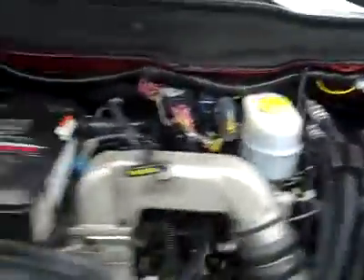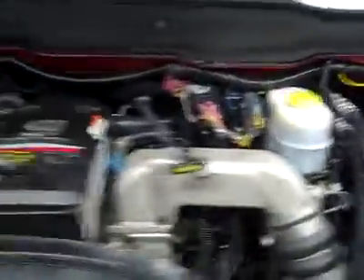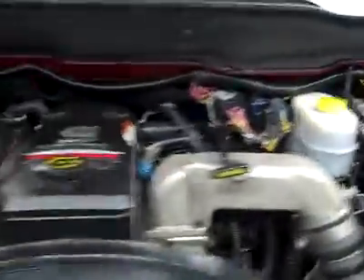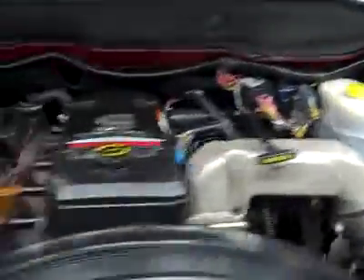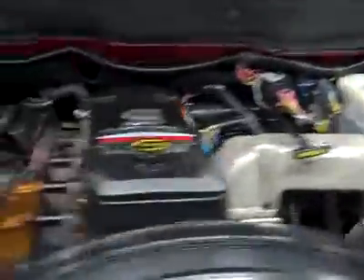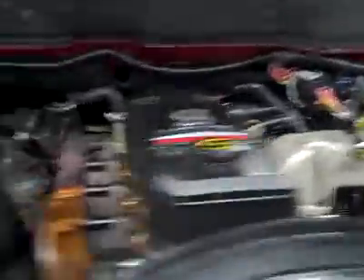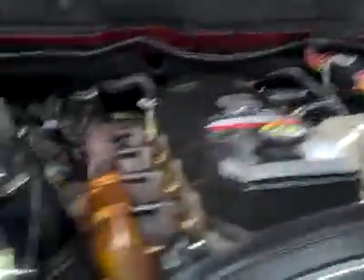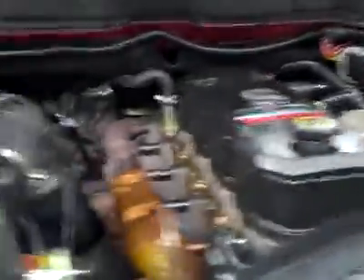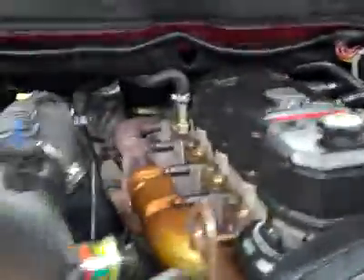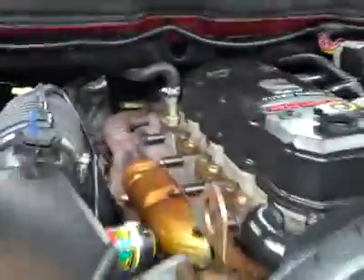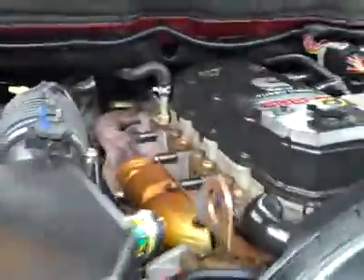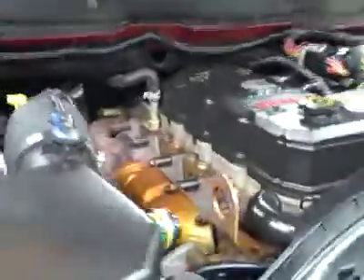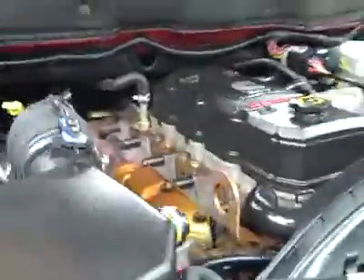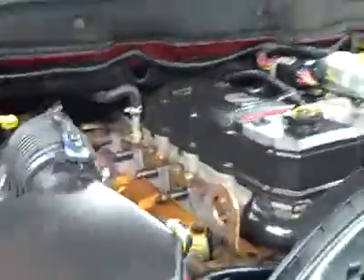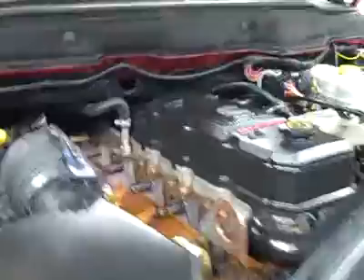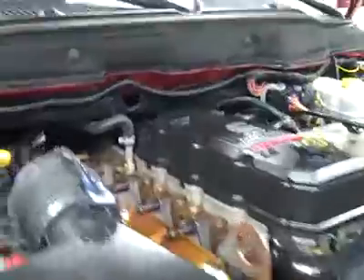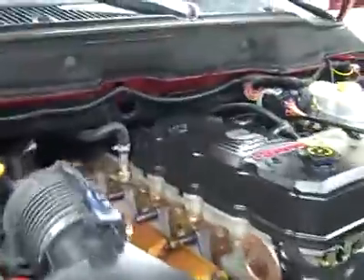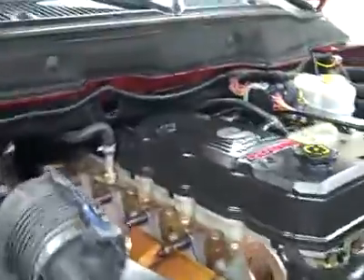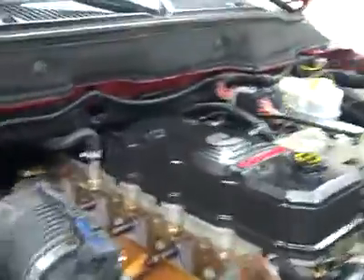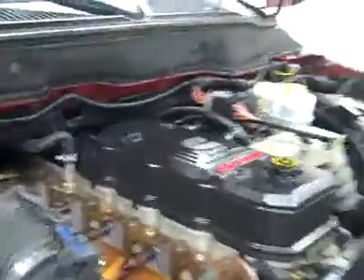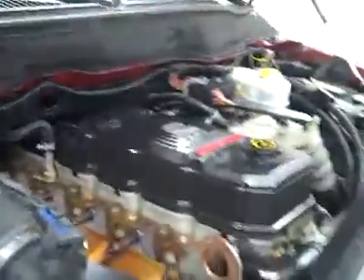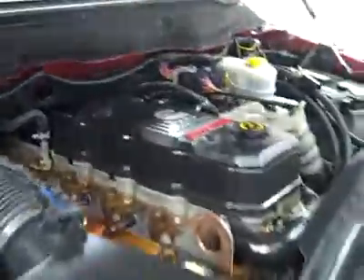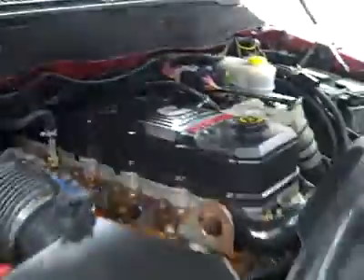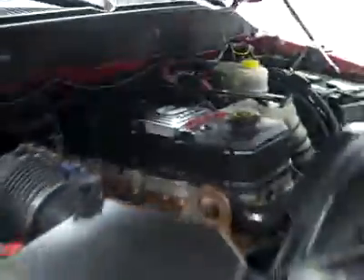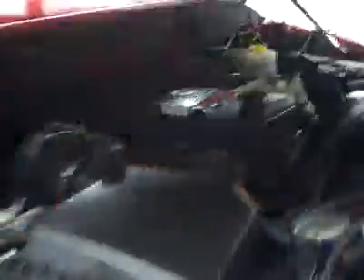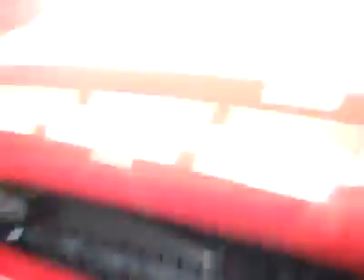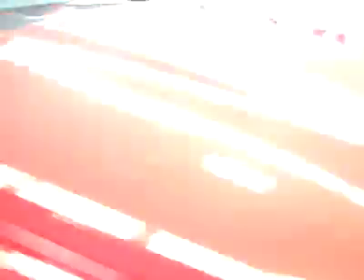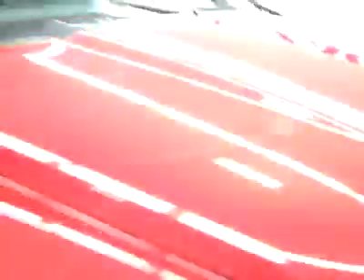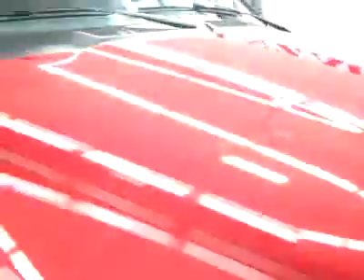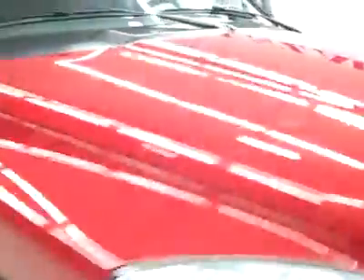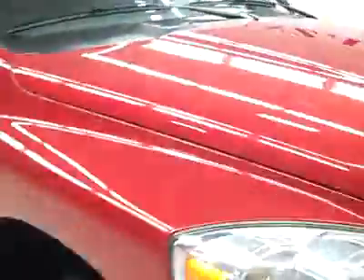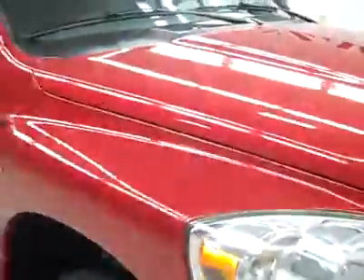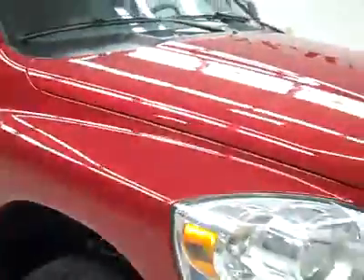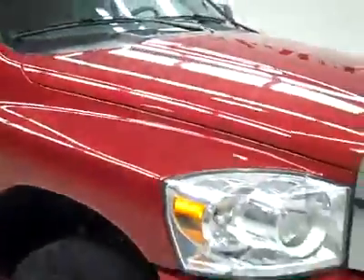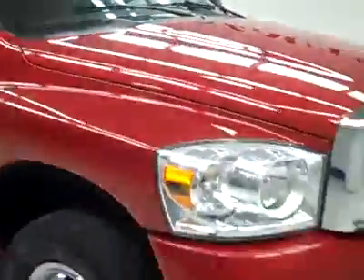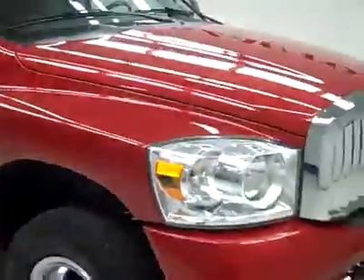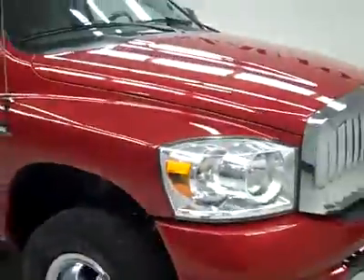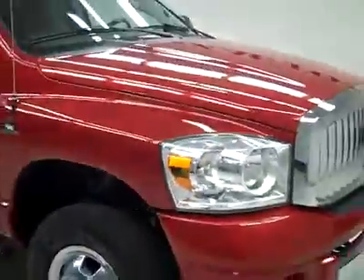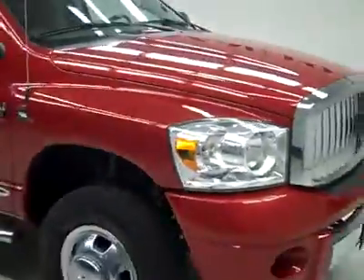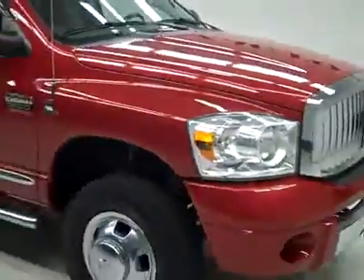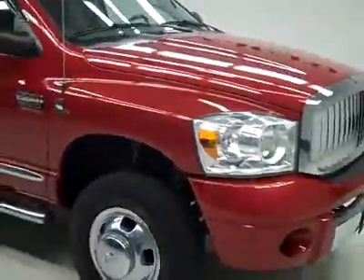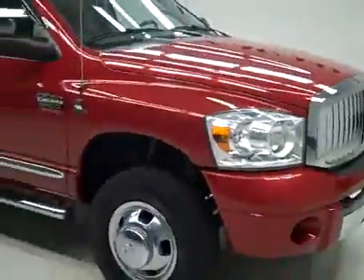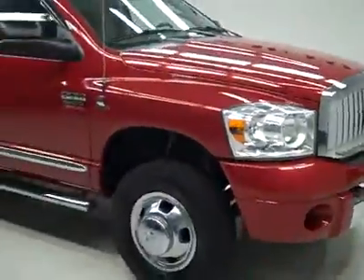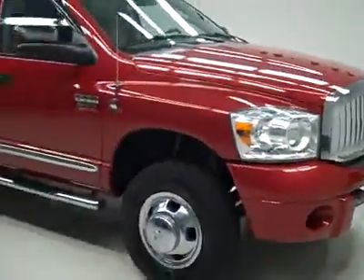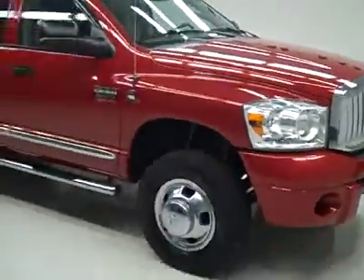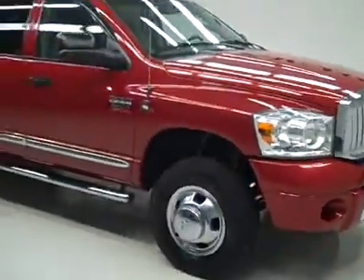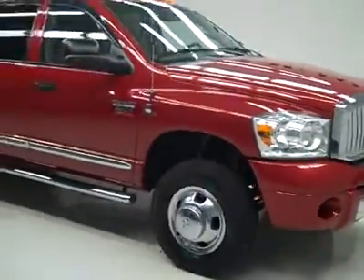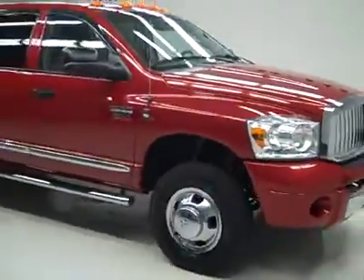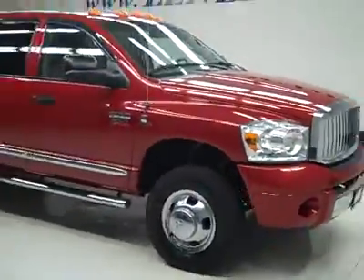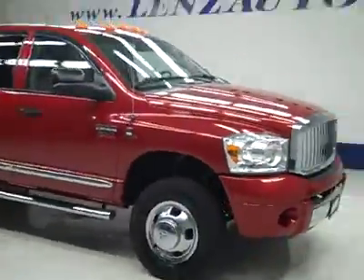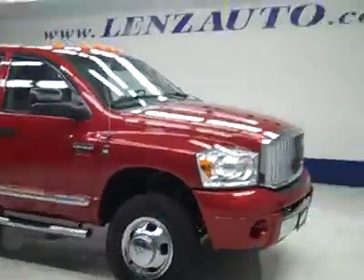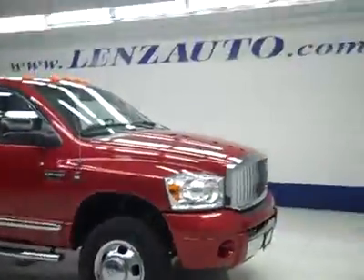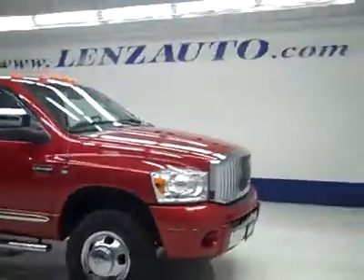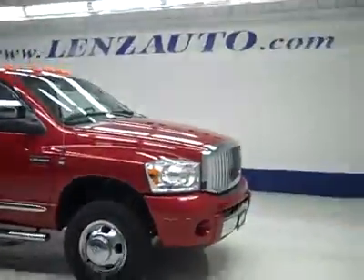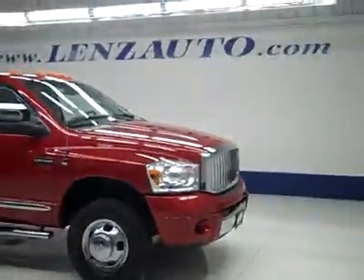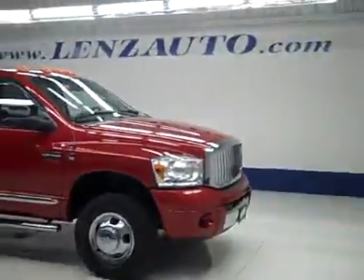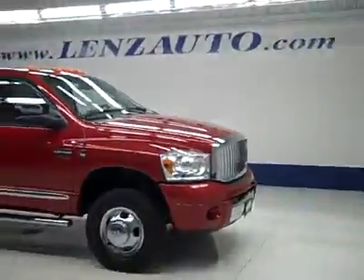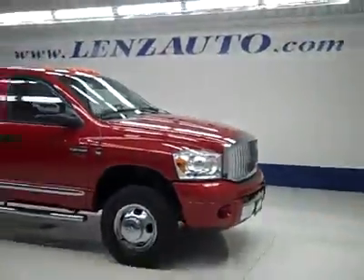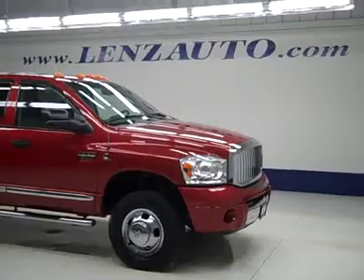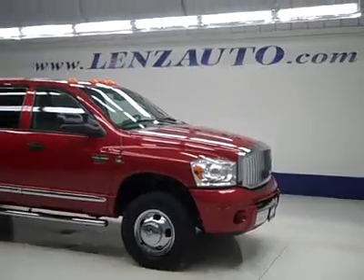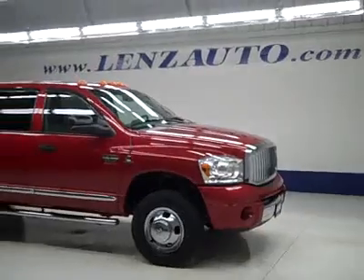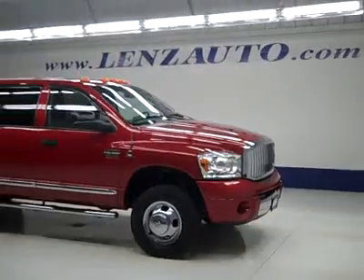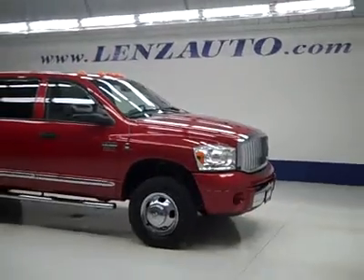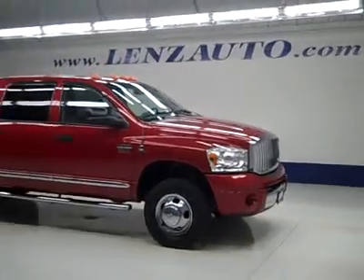If you'd like to see more pictures along with a full description, or to take a look at one of our other more than 450 vehicles, visit lenzauto.com.